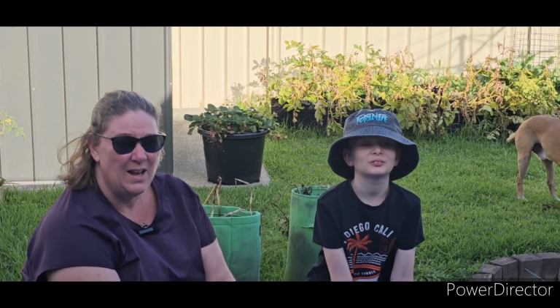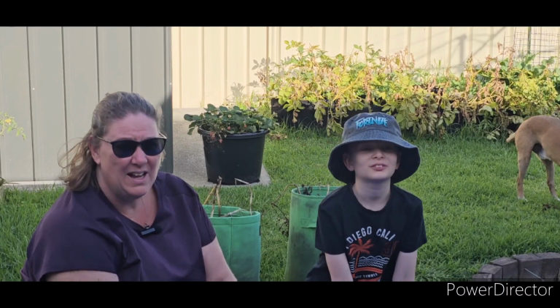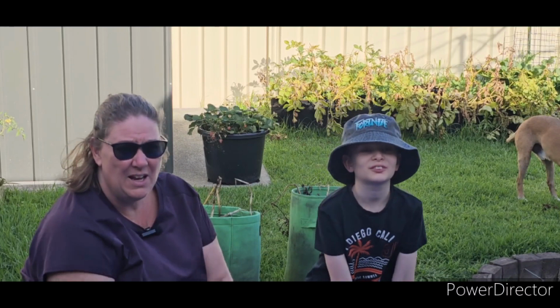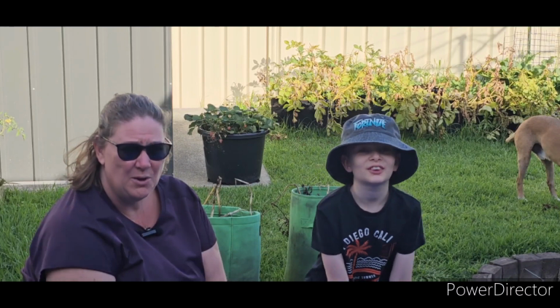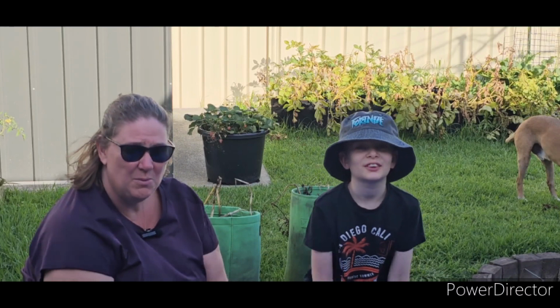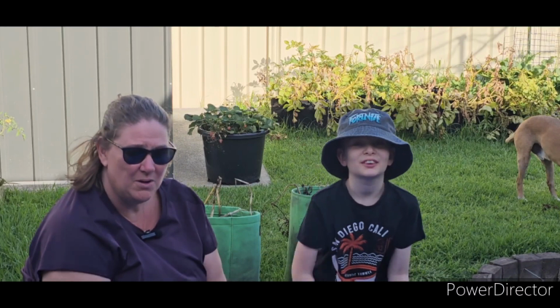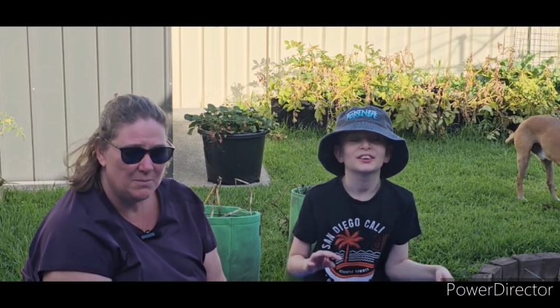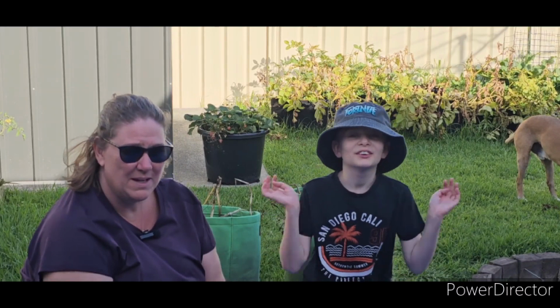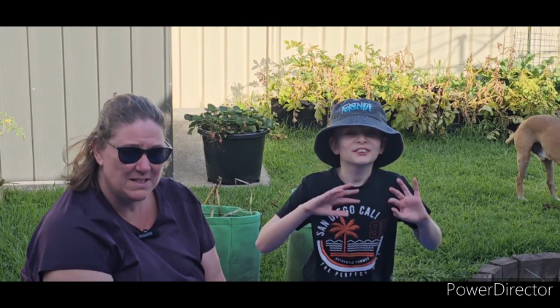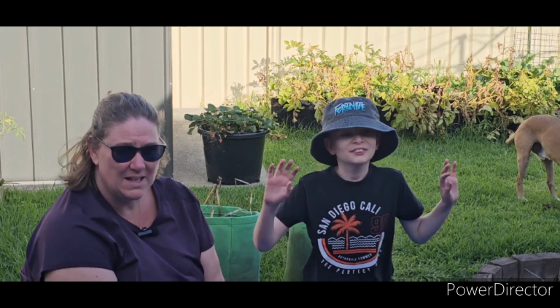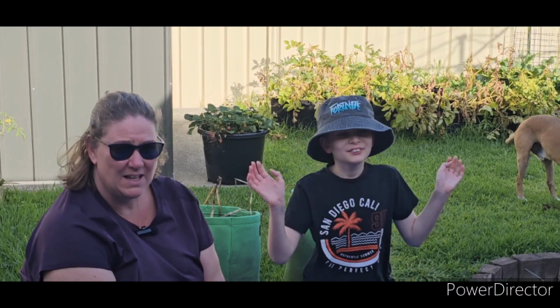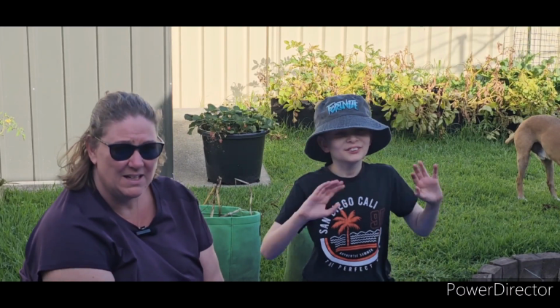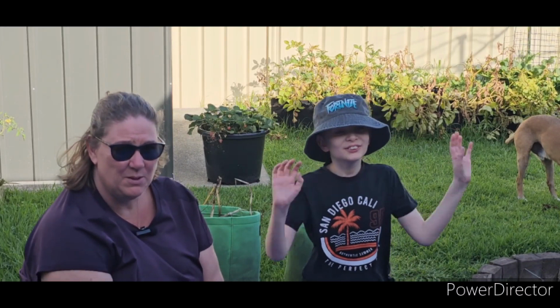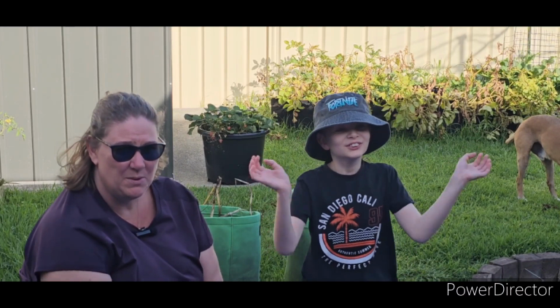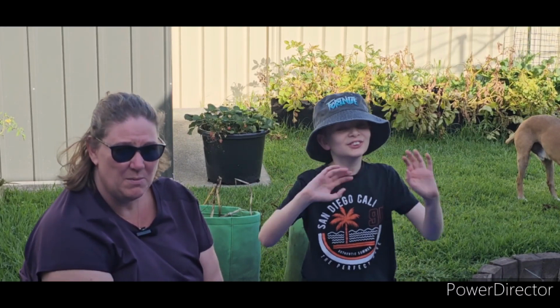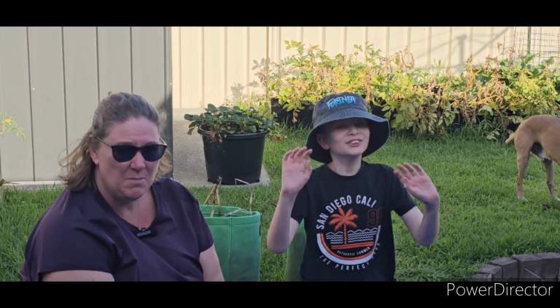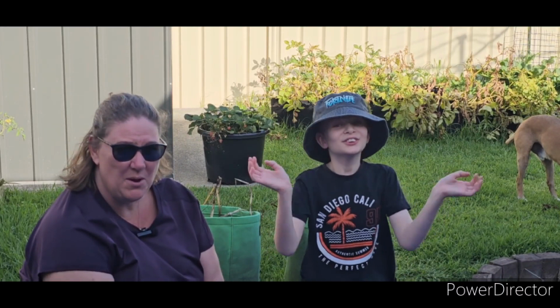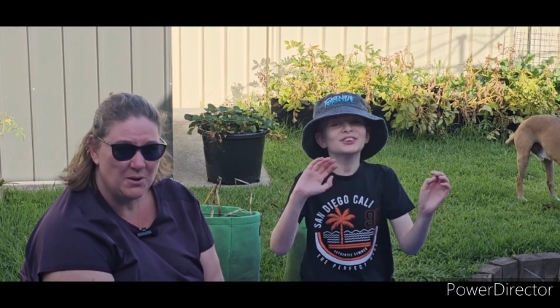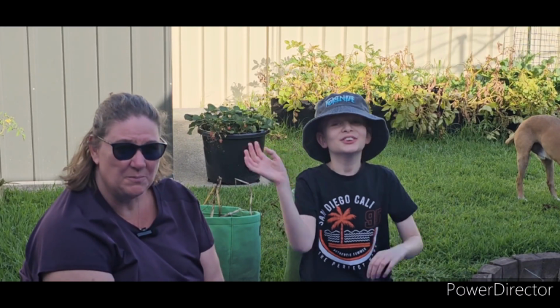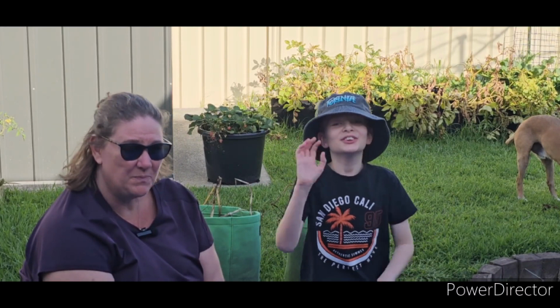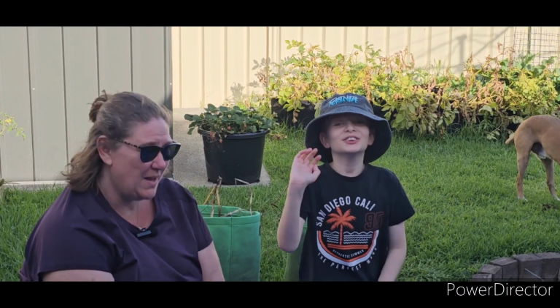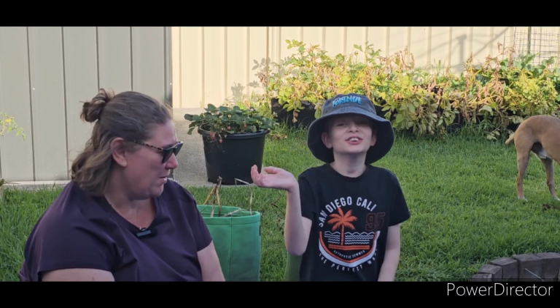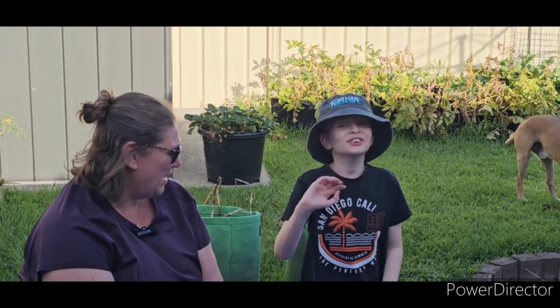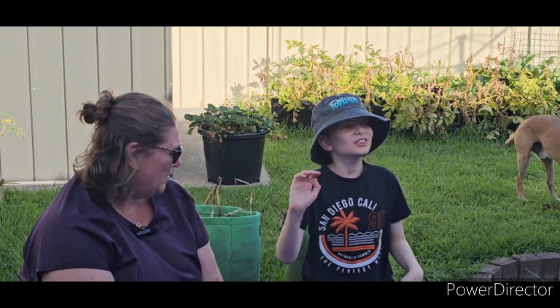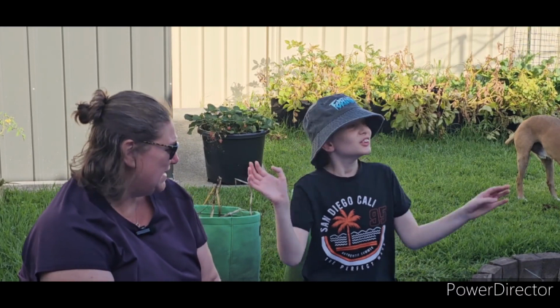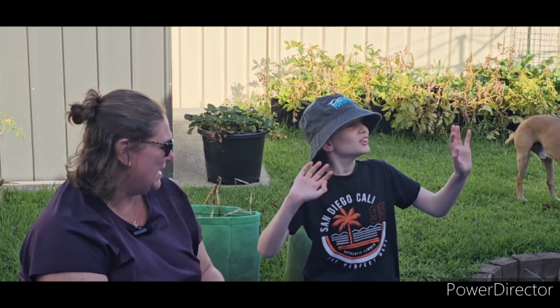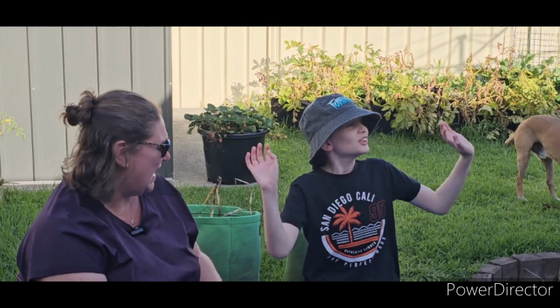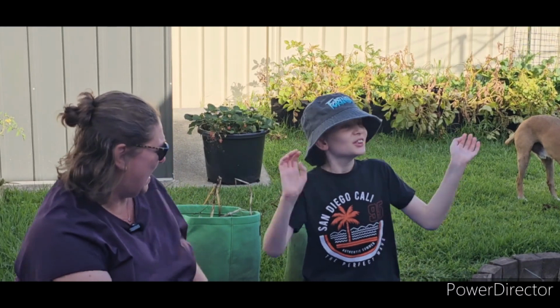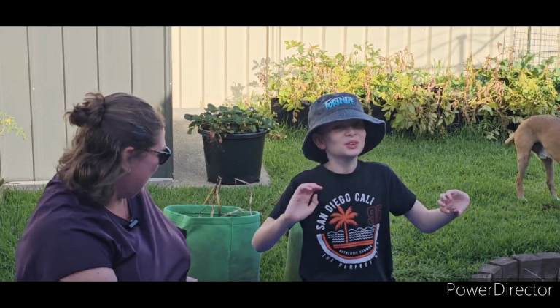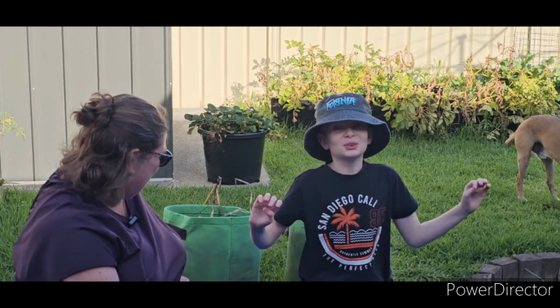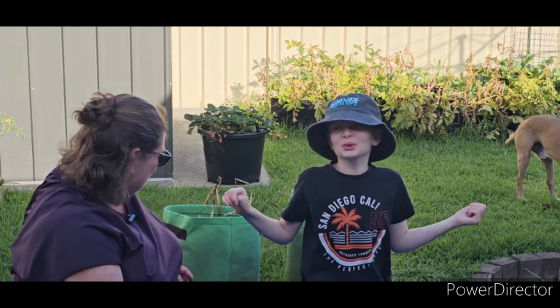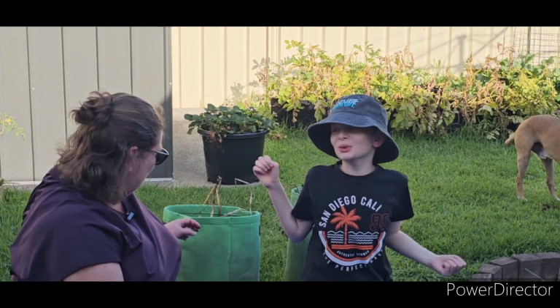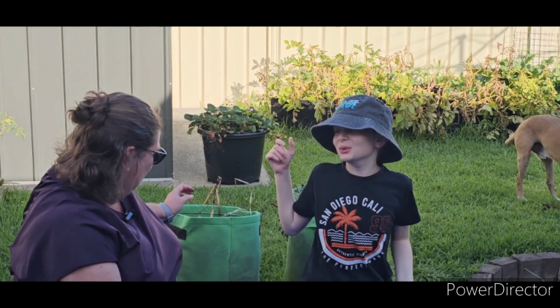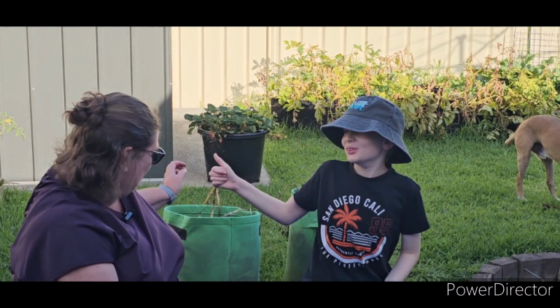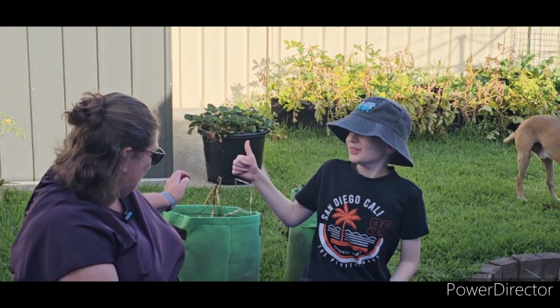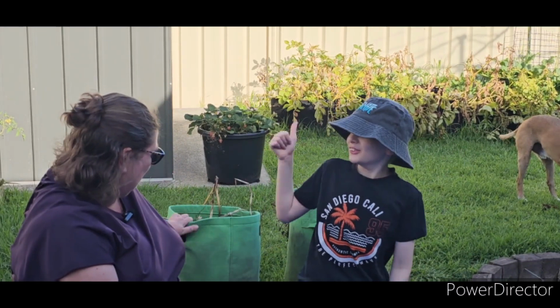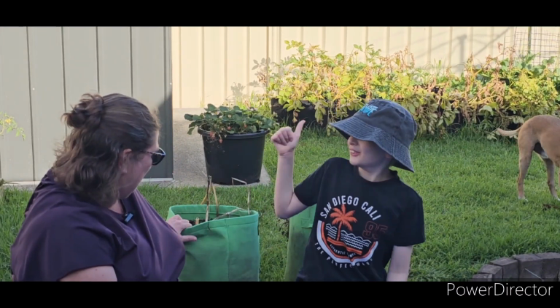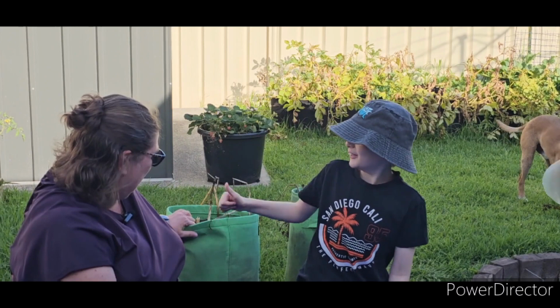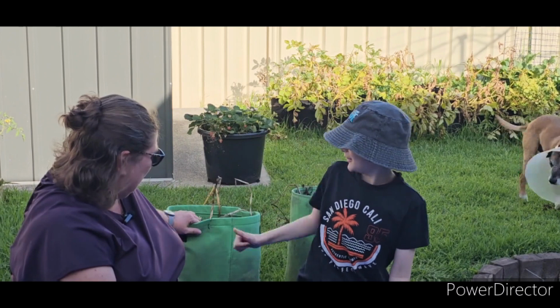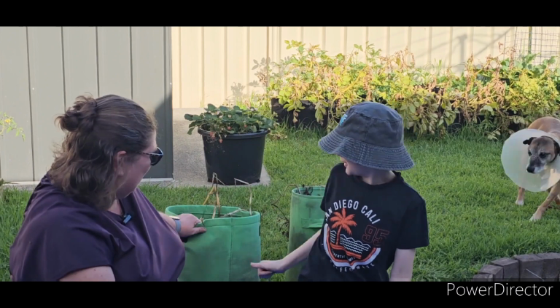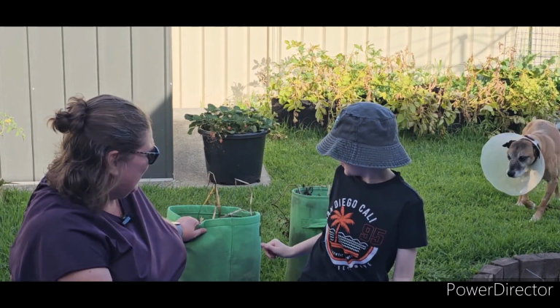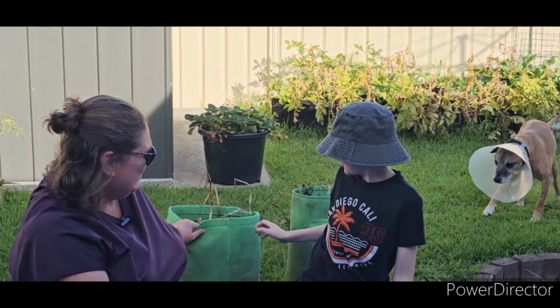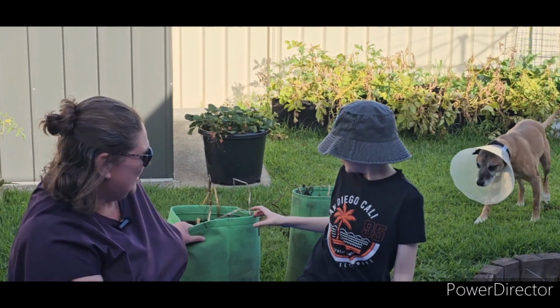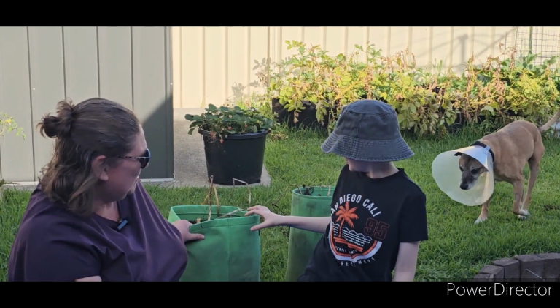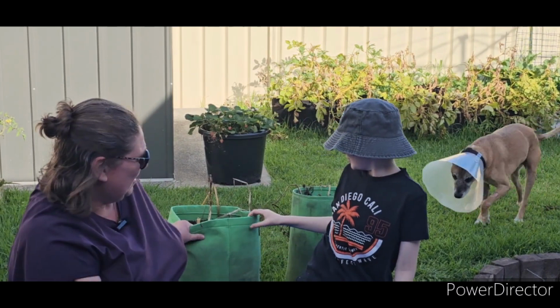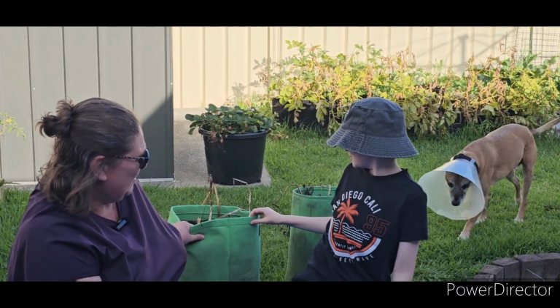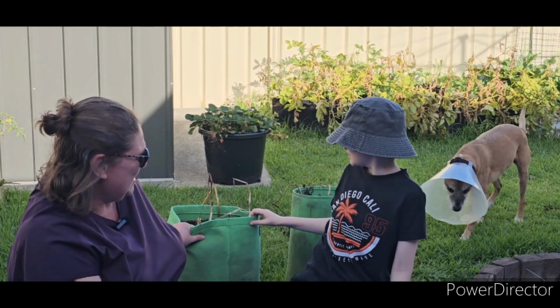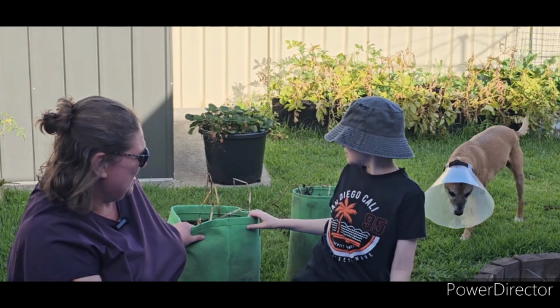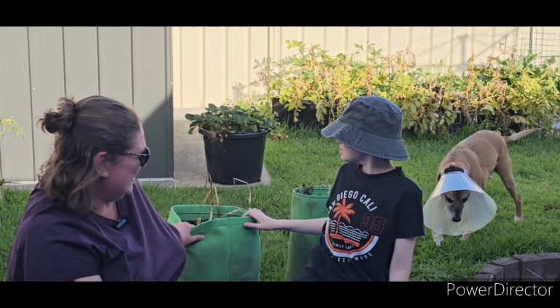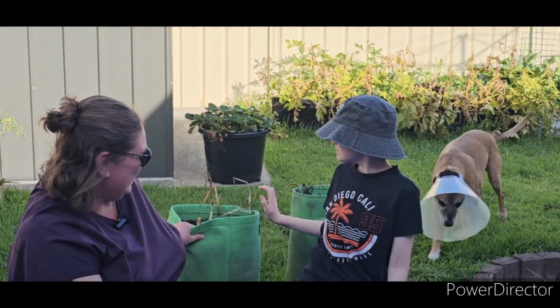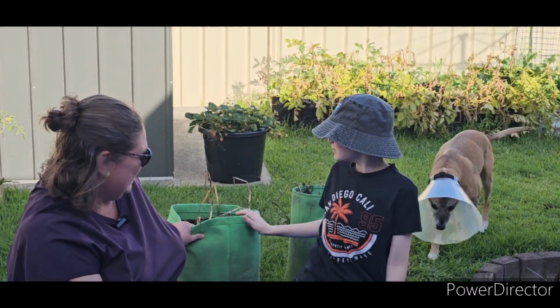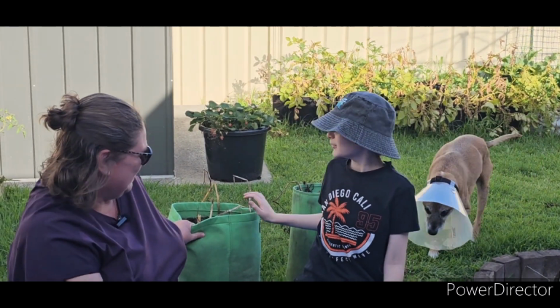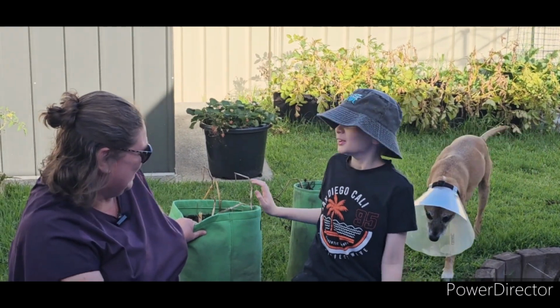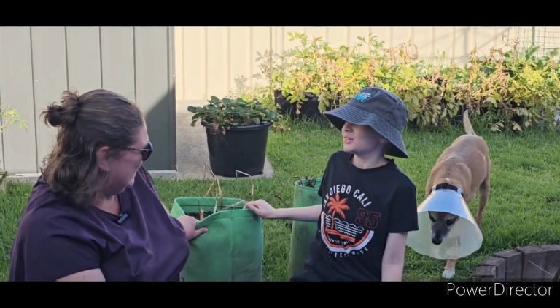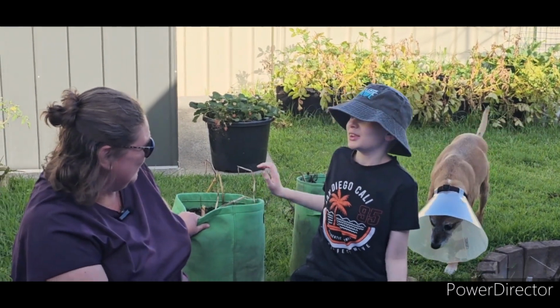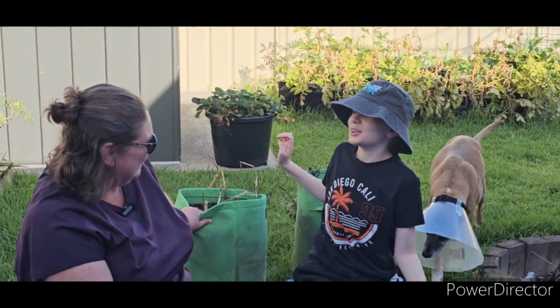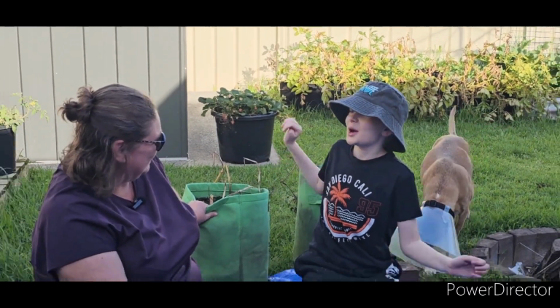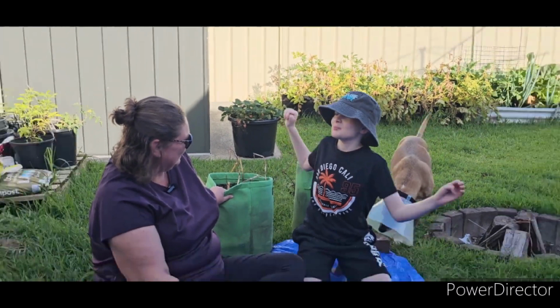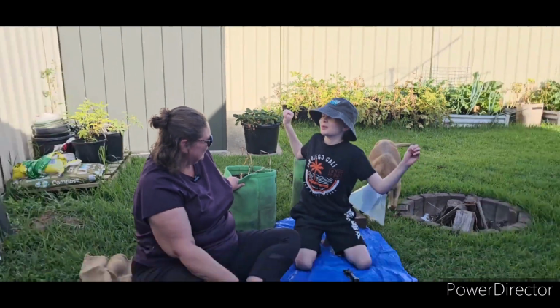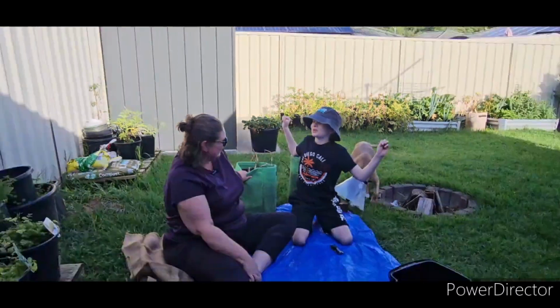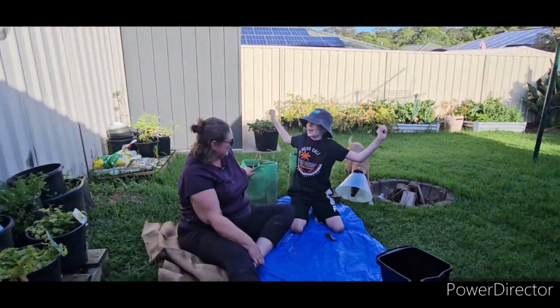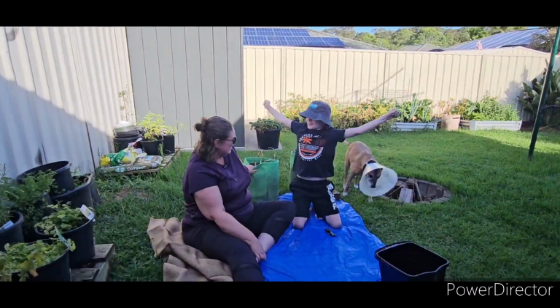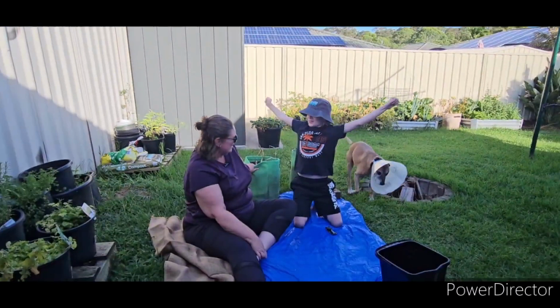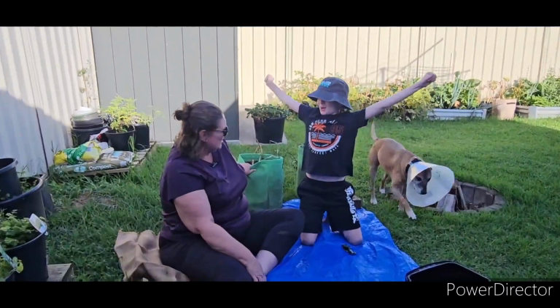Hello and welcome back to Gardening with Momo. How are we today? Good. We're excited because what are we doing? Digging up potatoes.